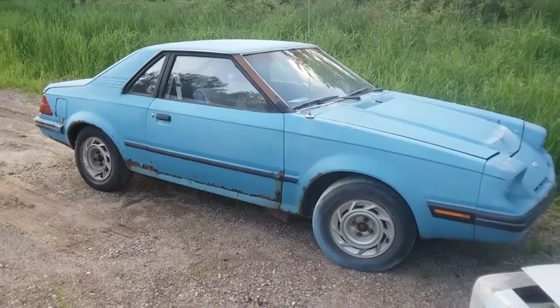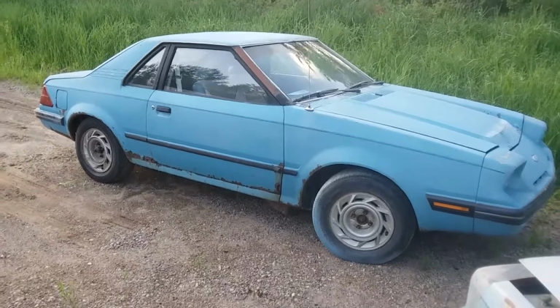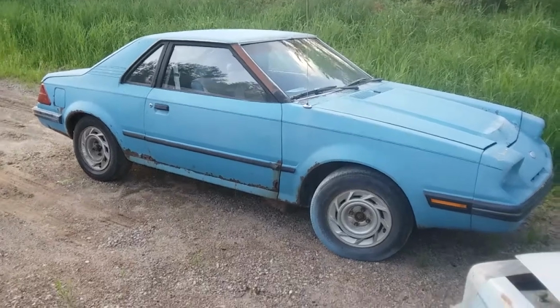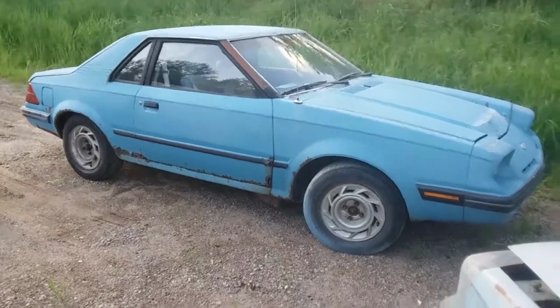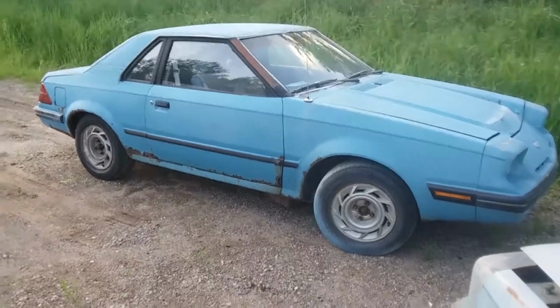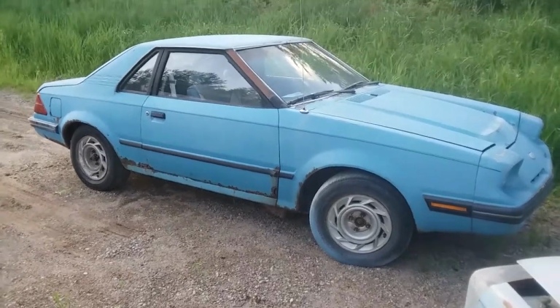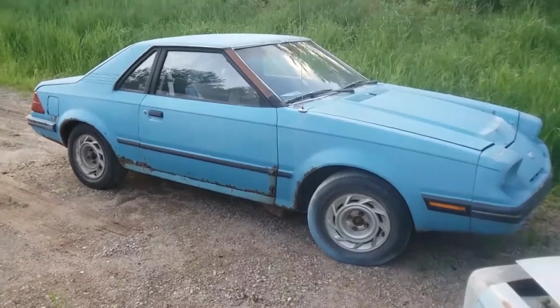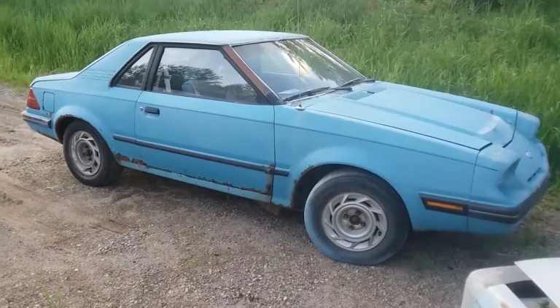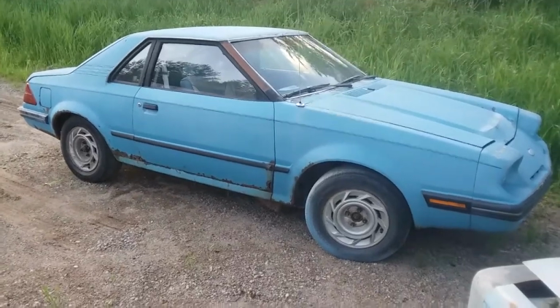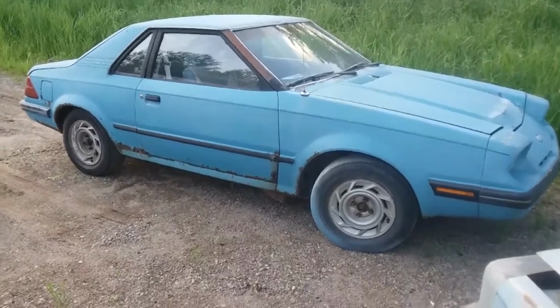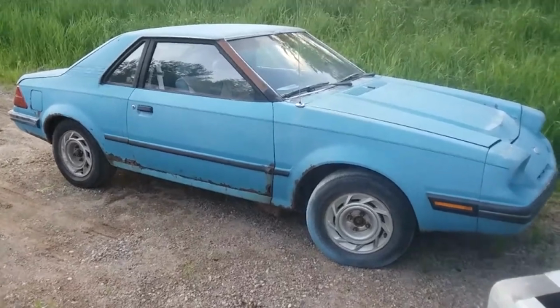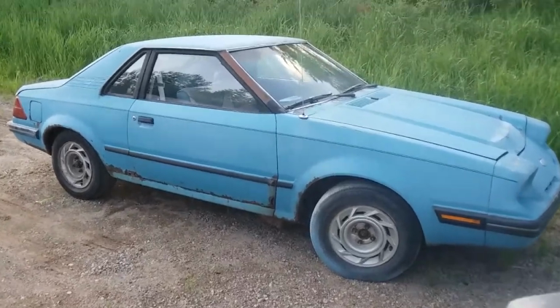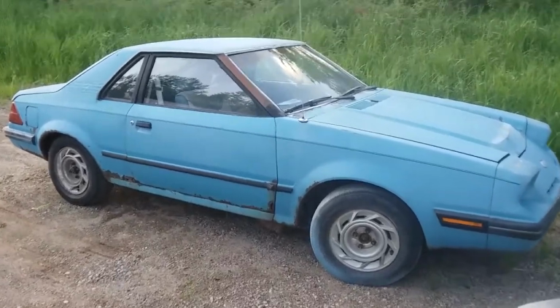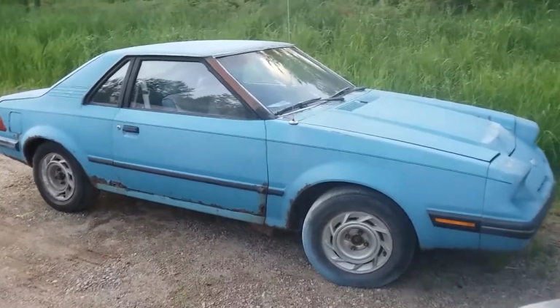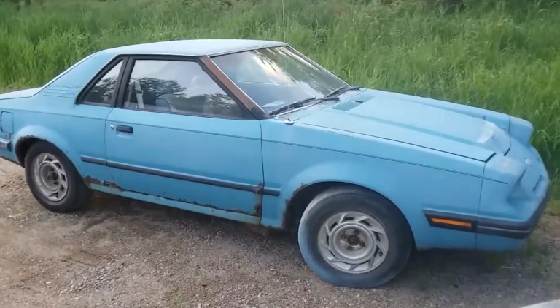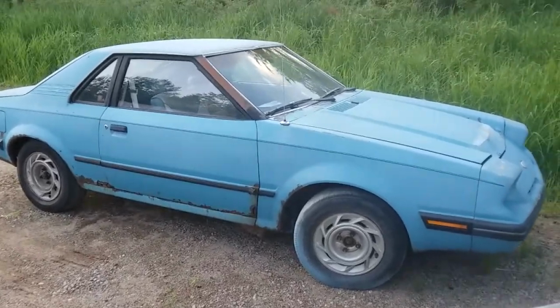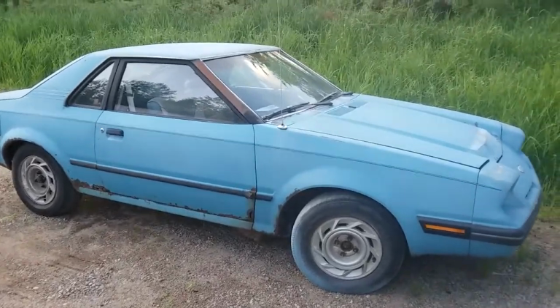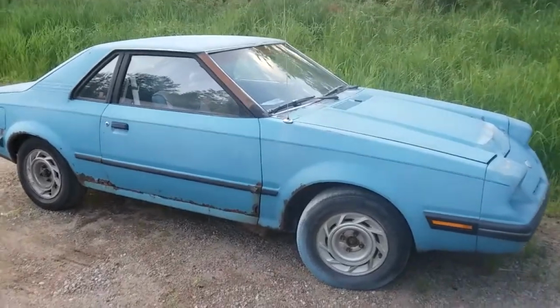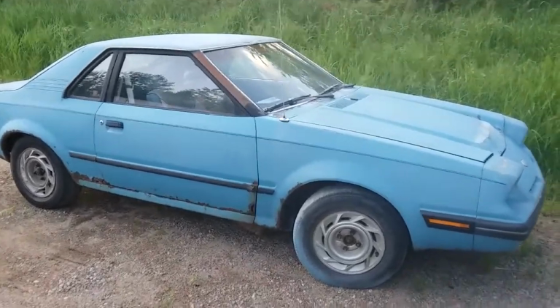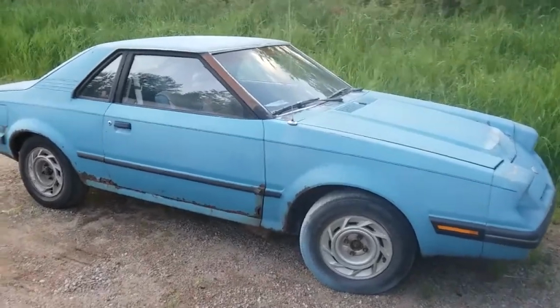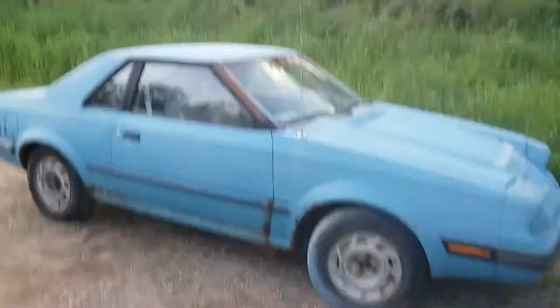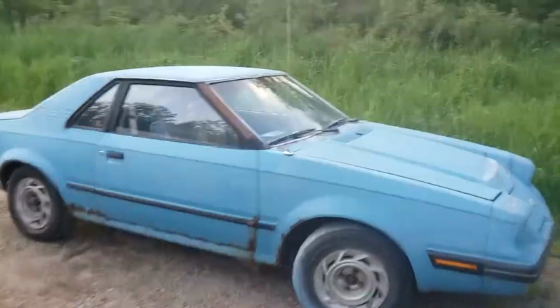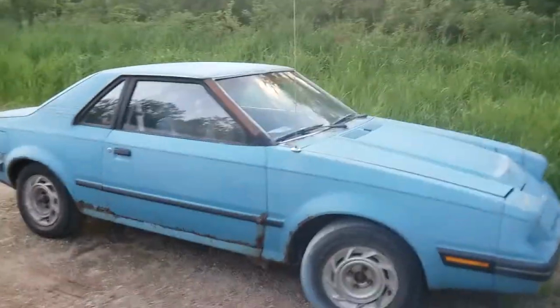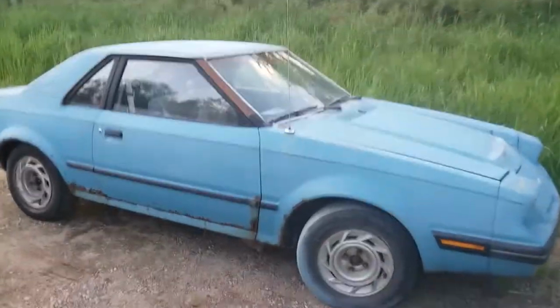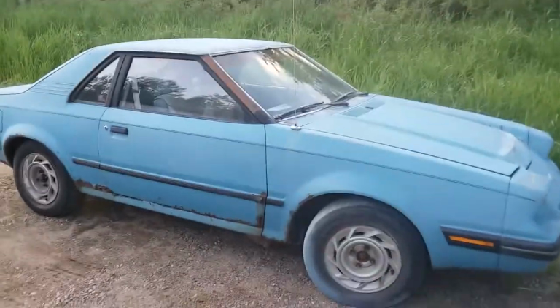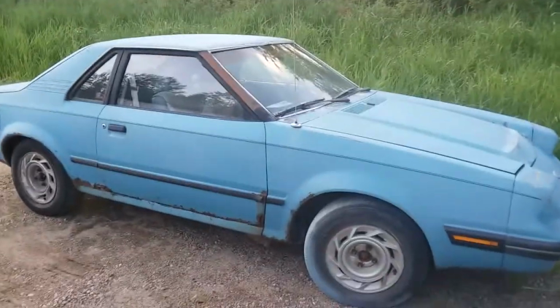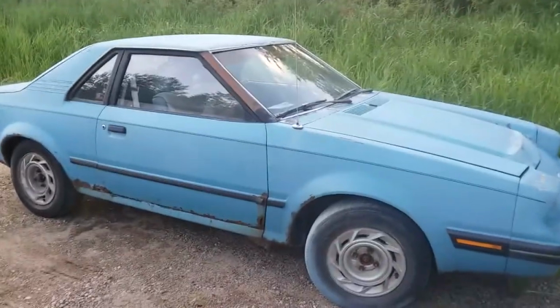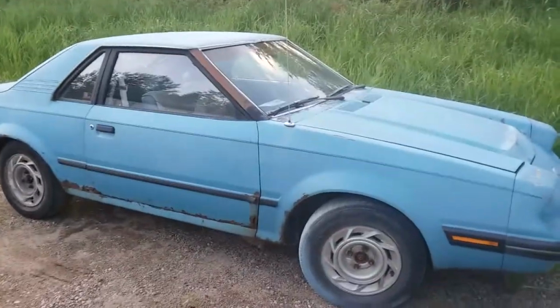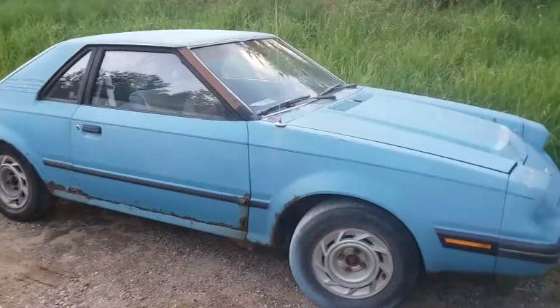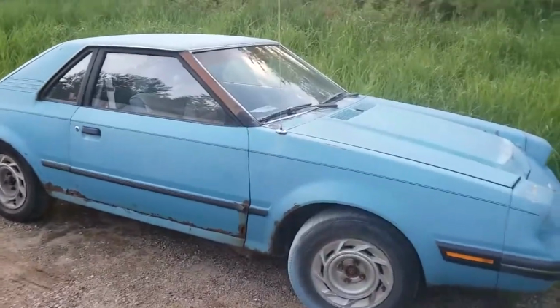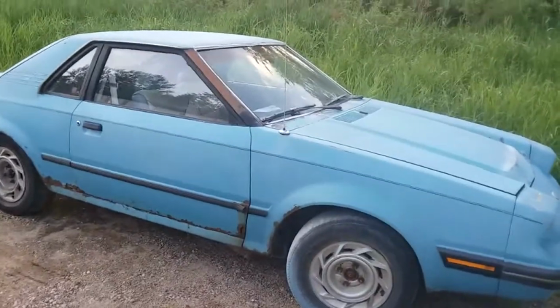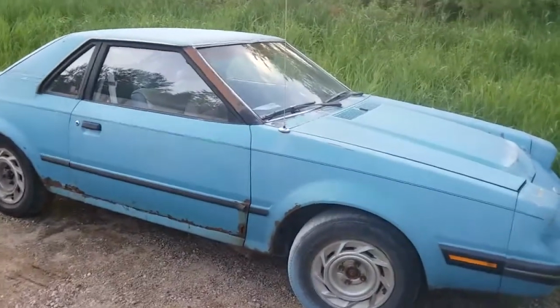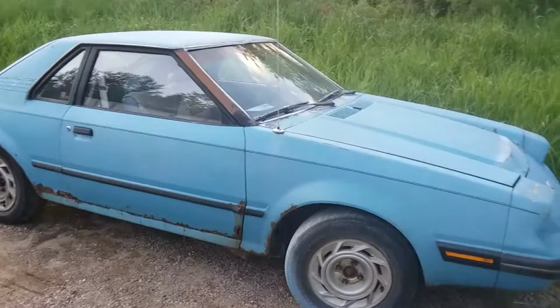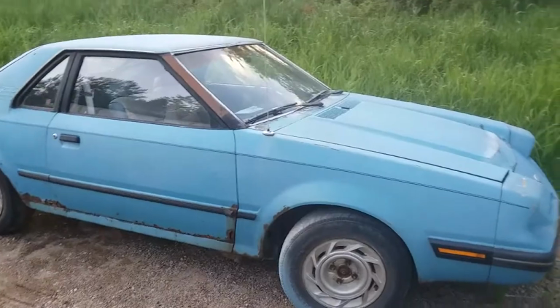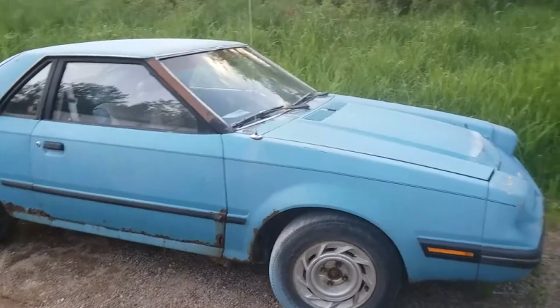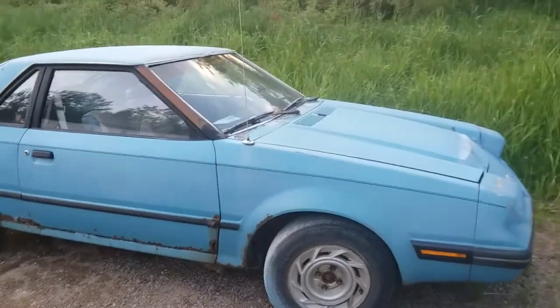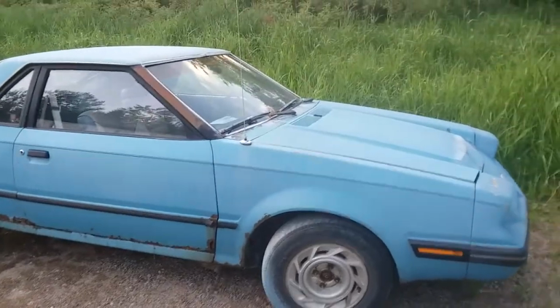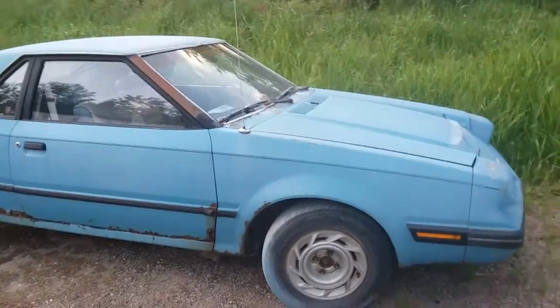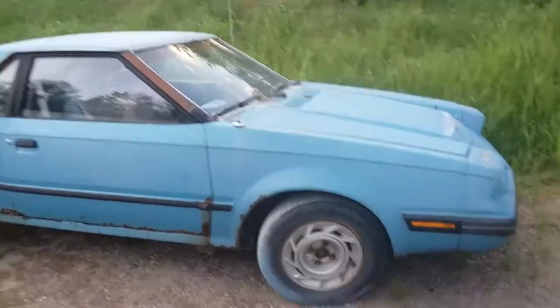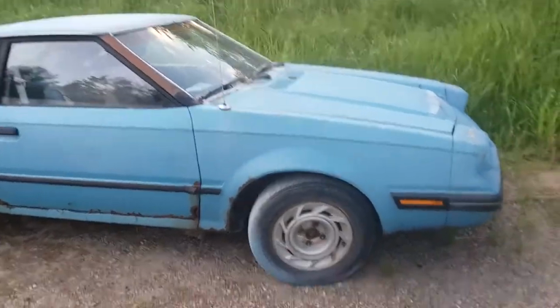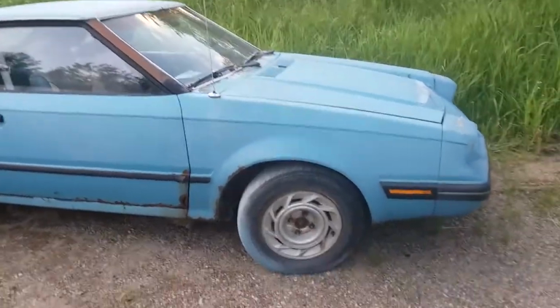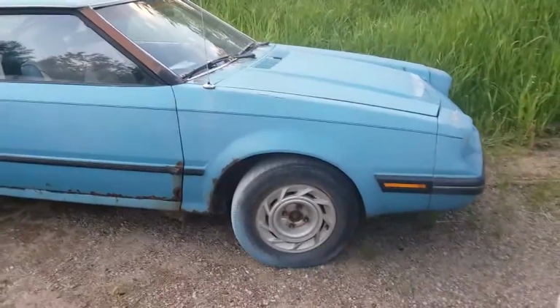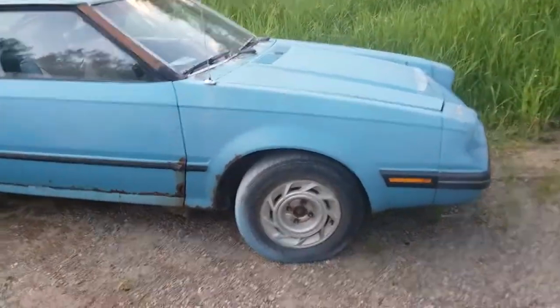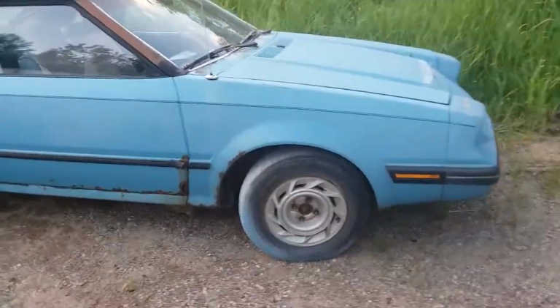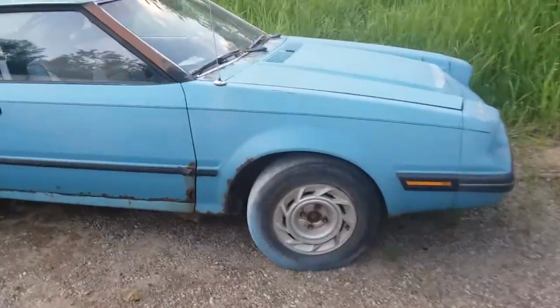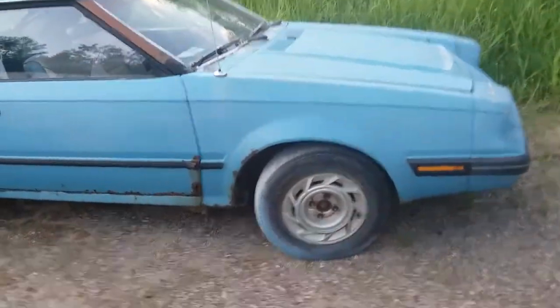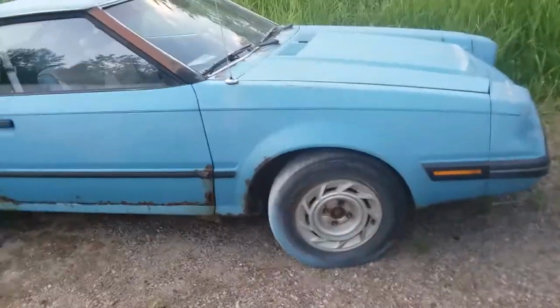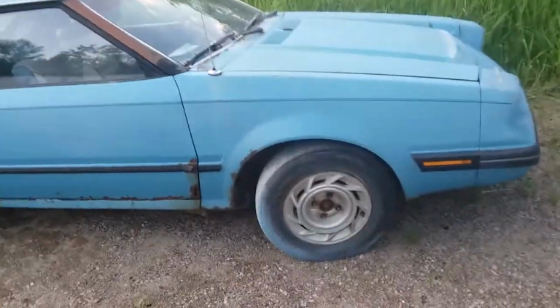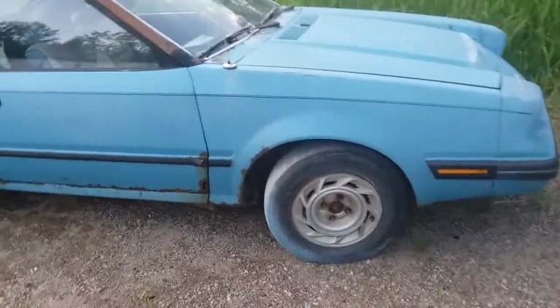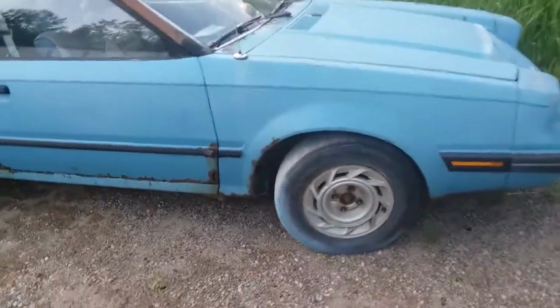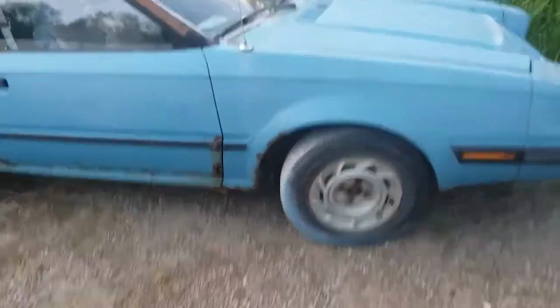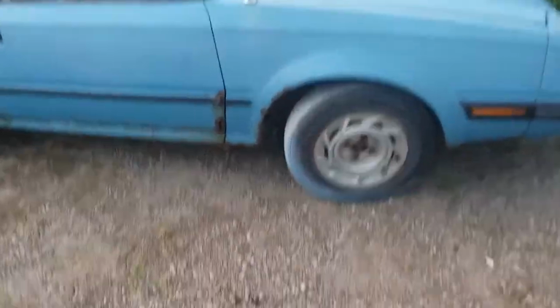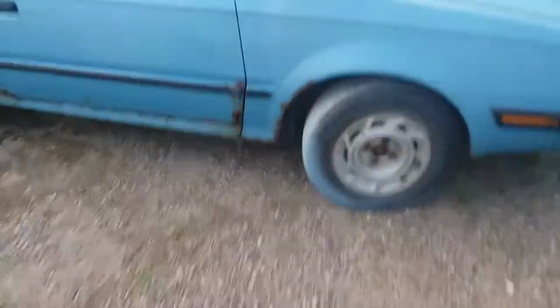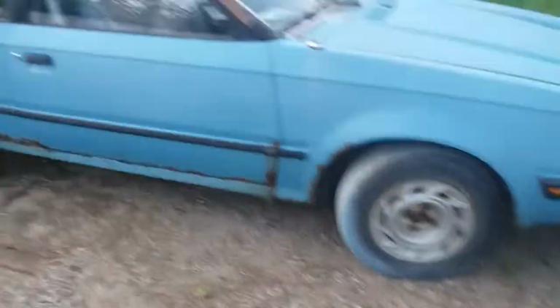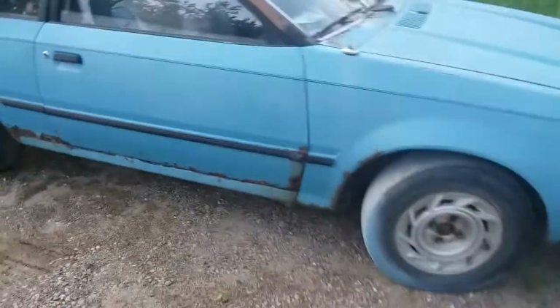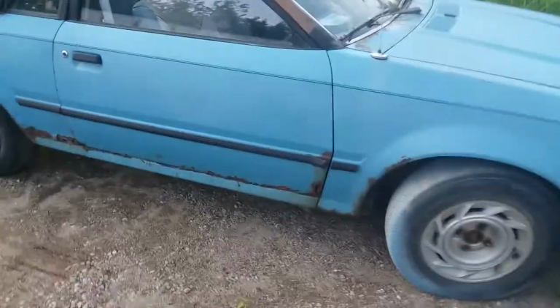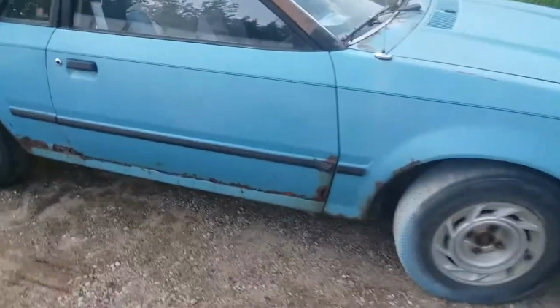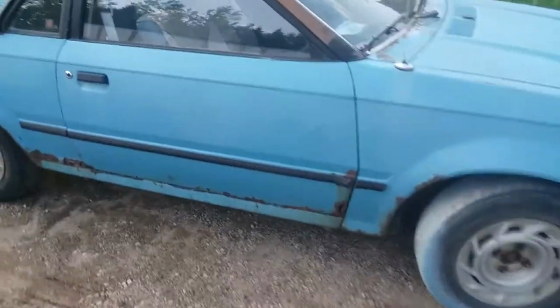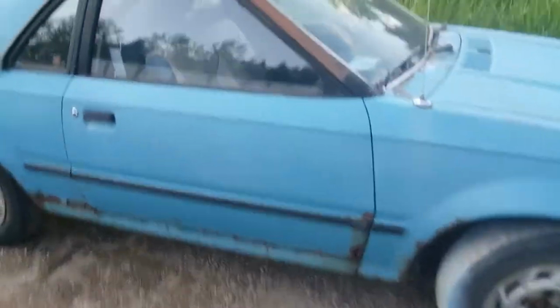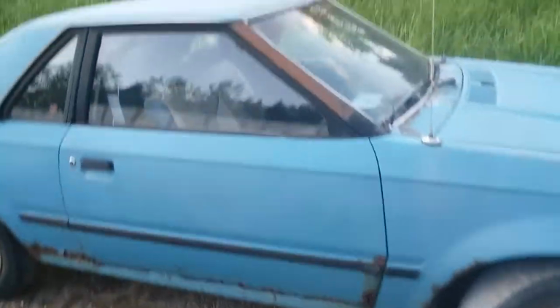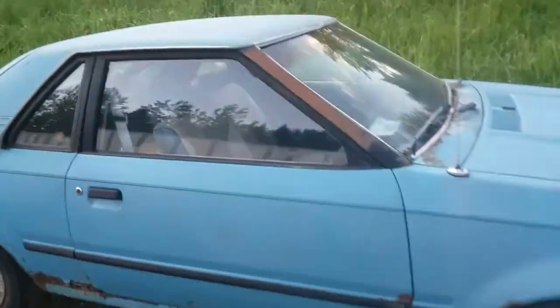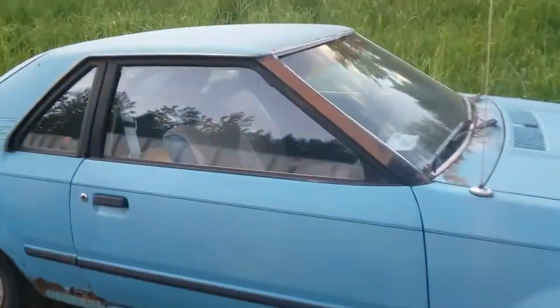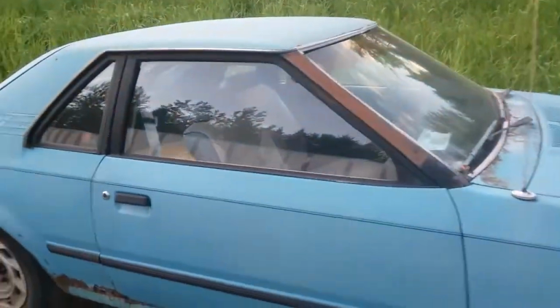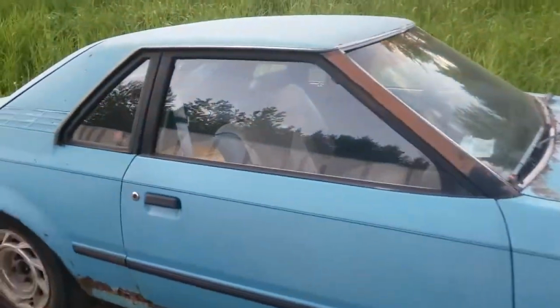Well, you won't believe it. I got another EXP. Another blue 82 4-speed with a matching blue interior.